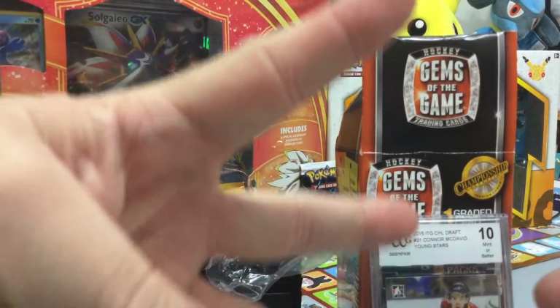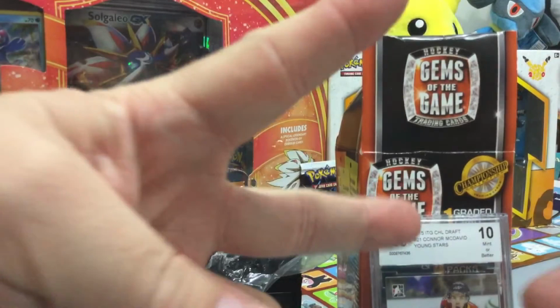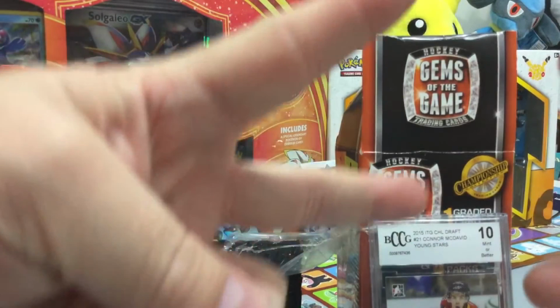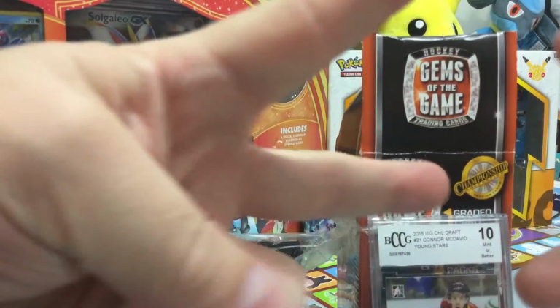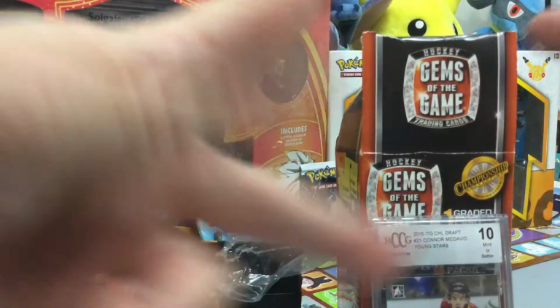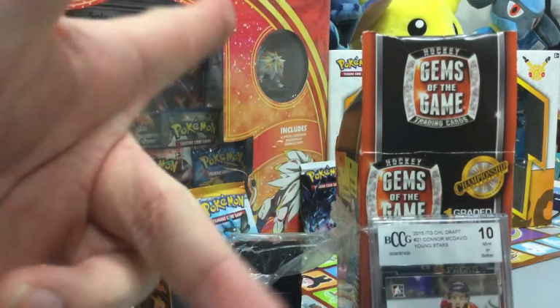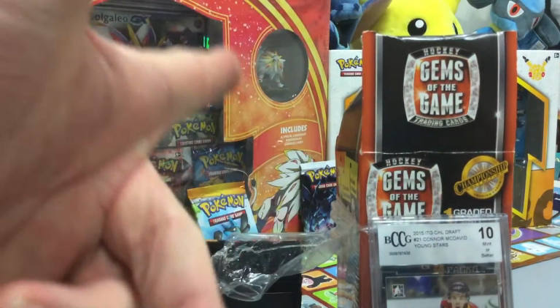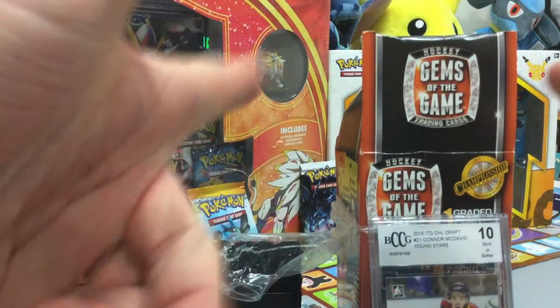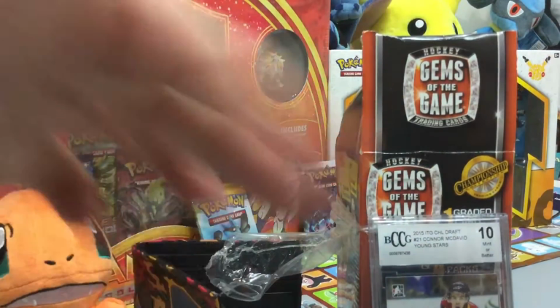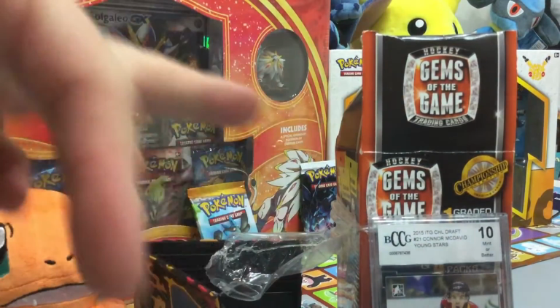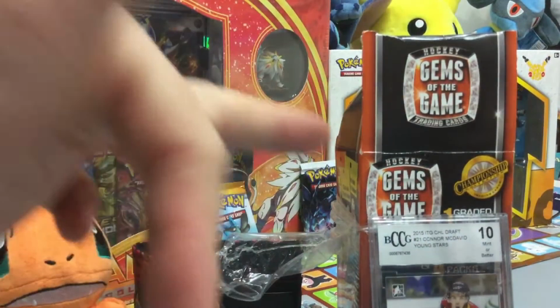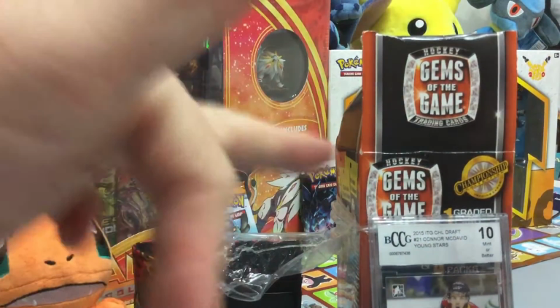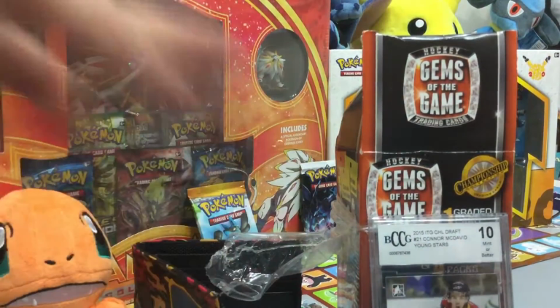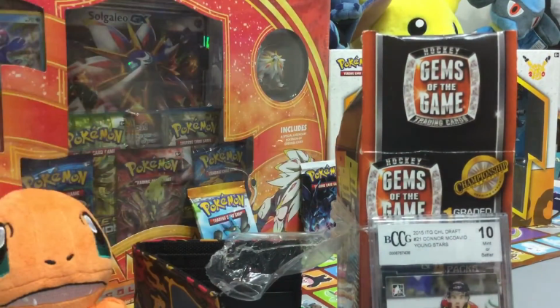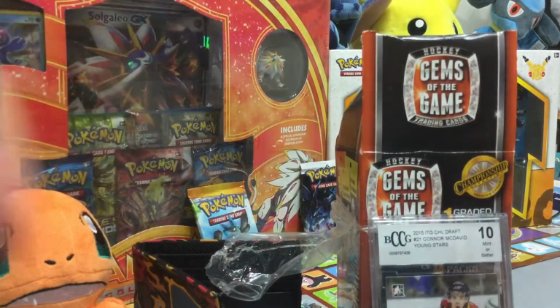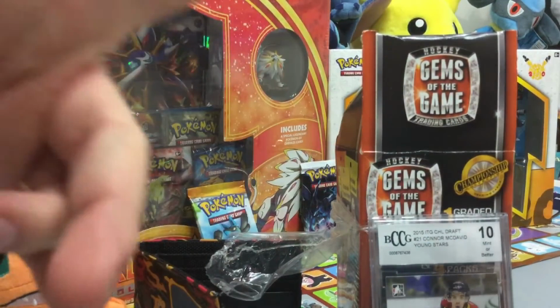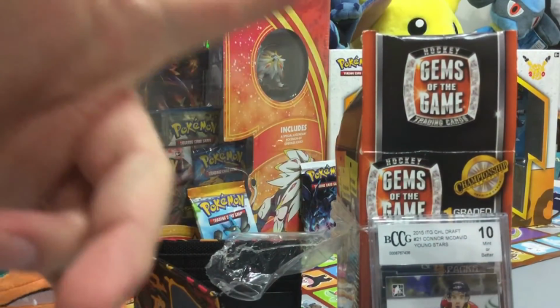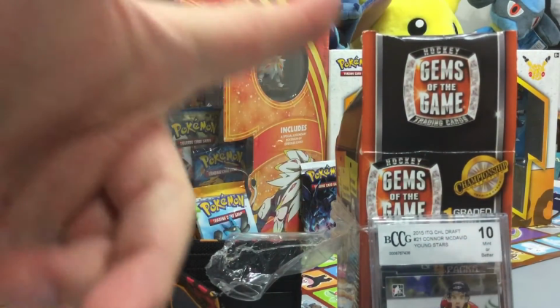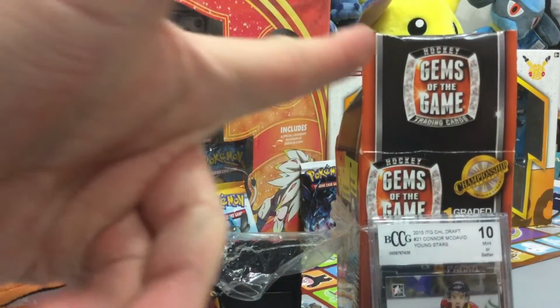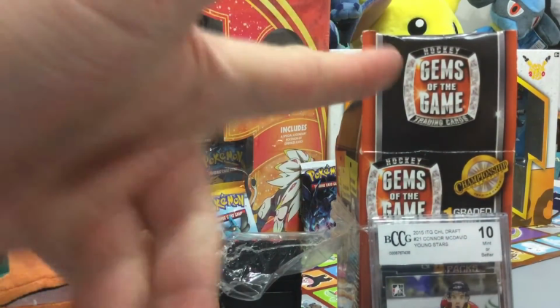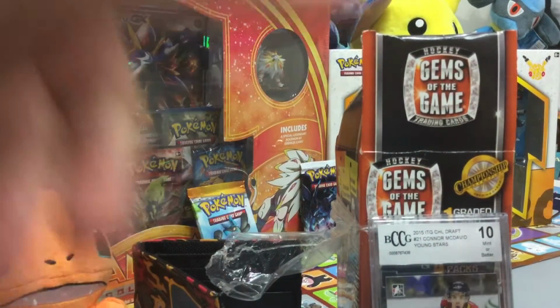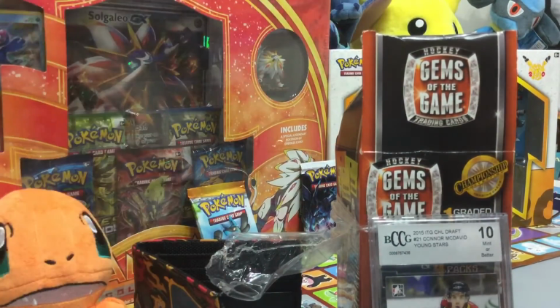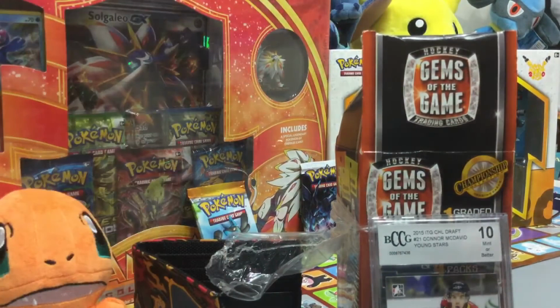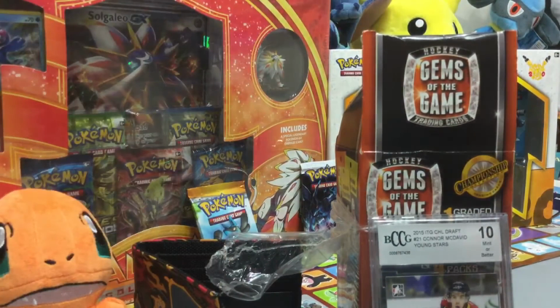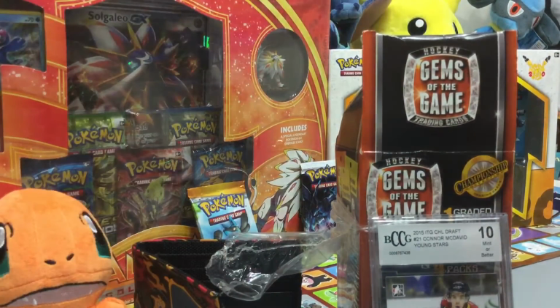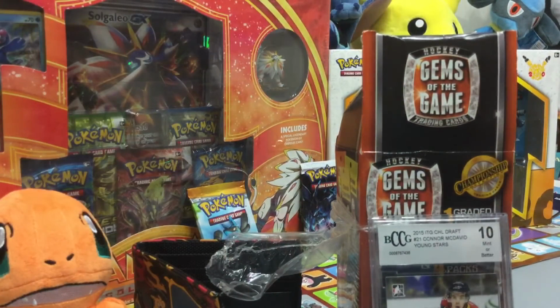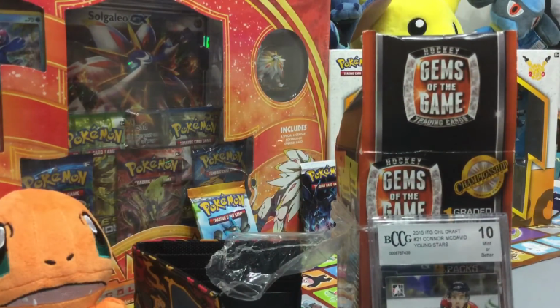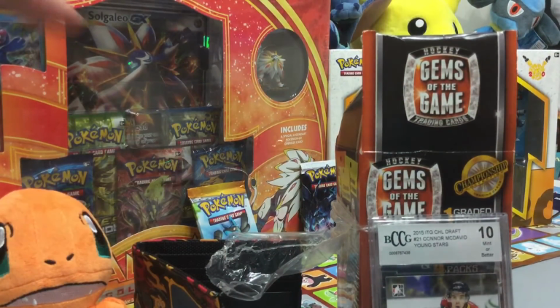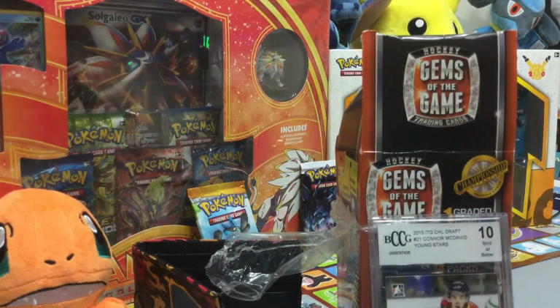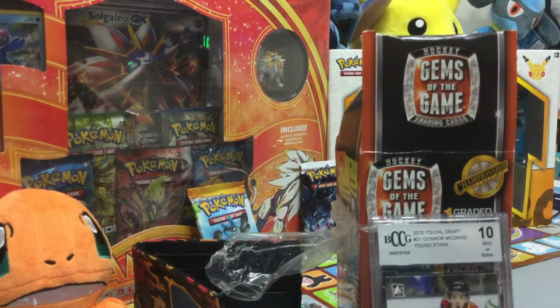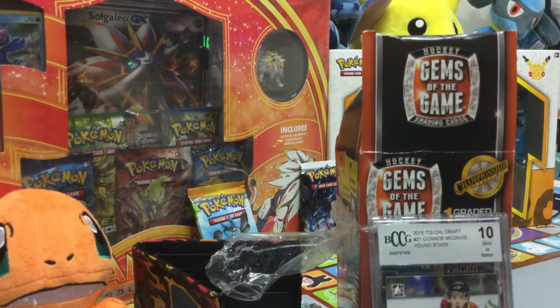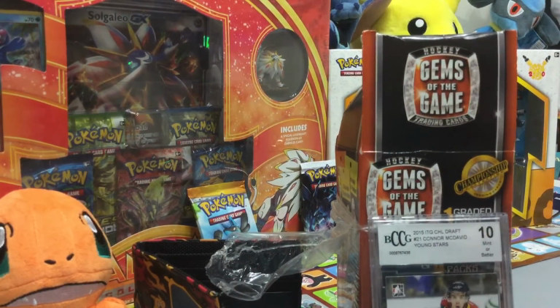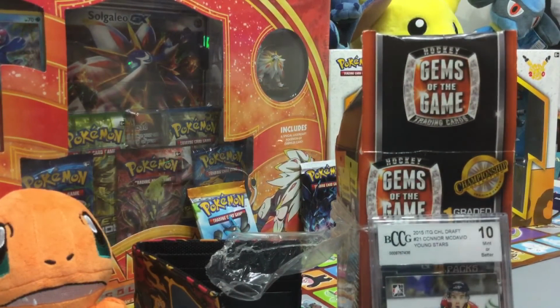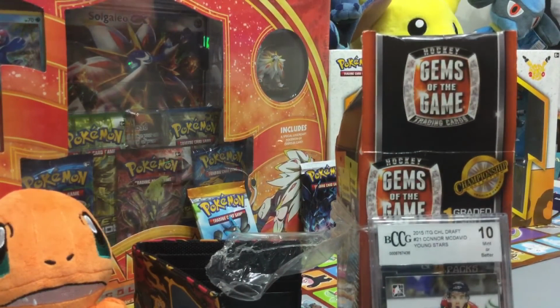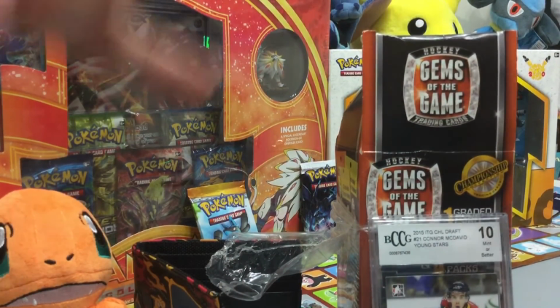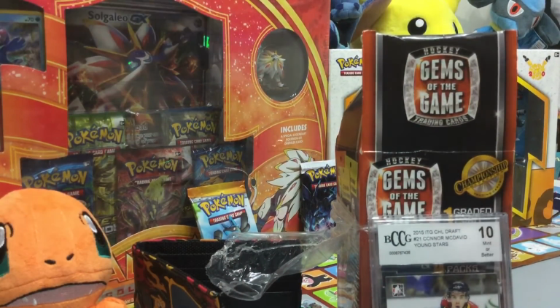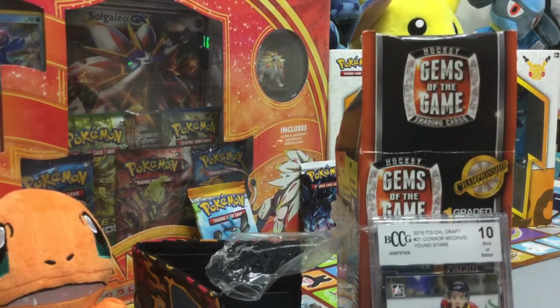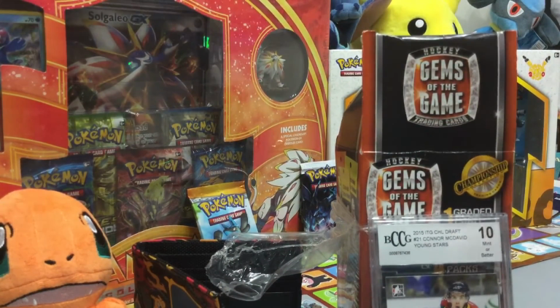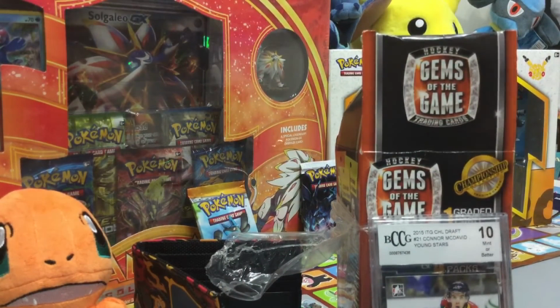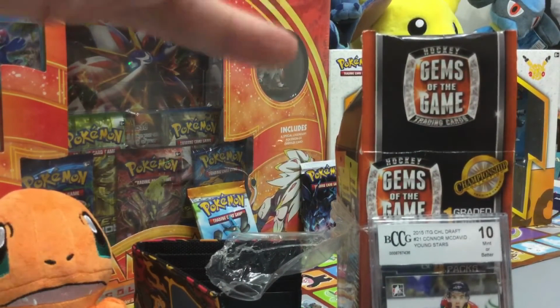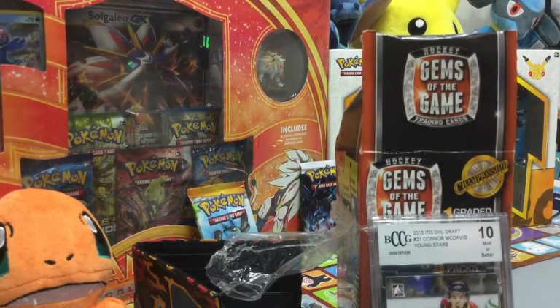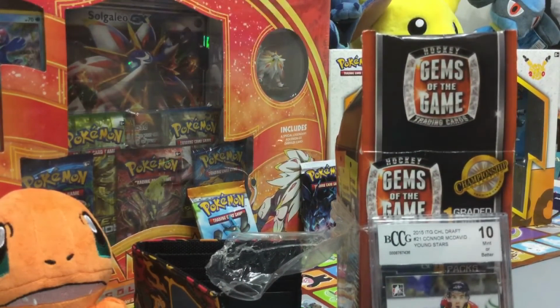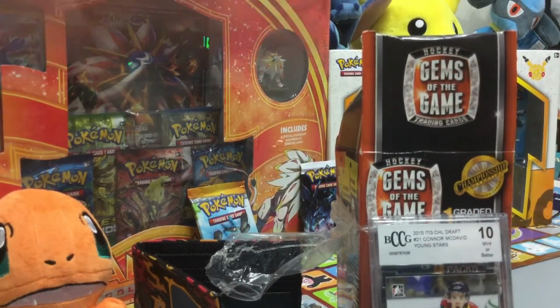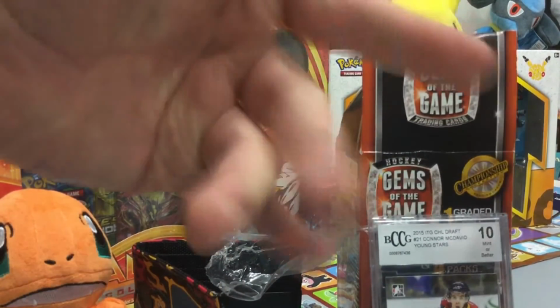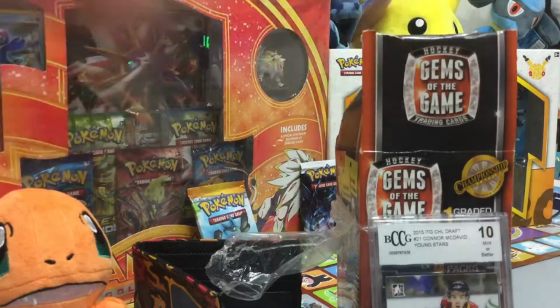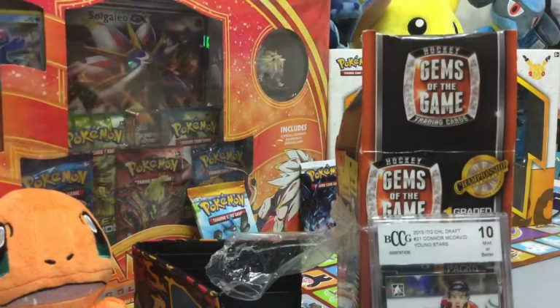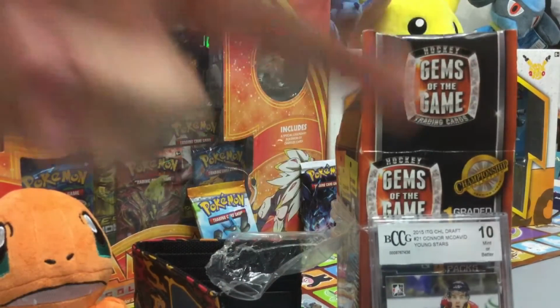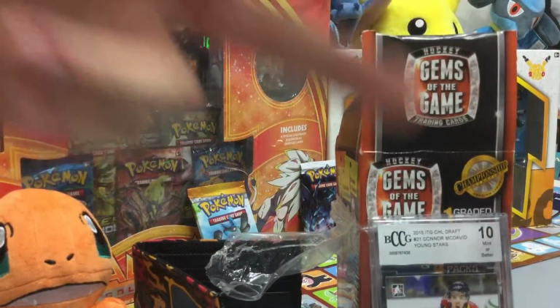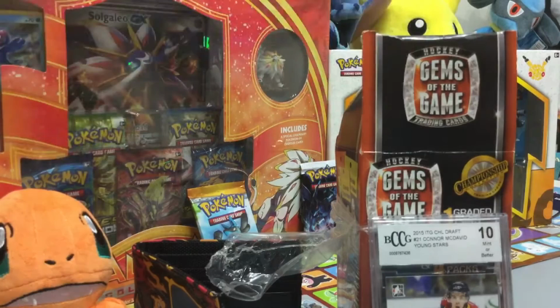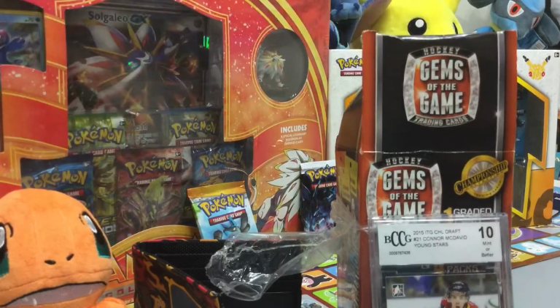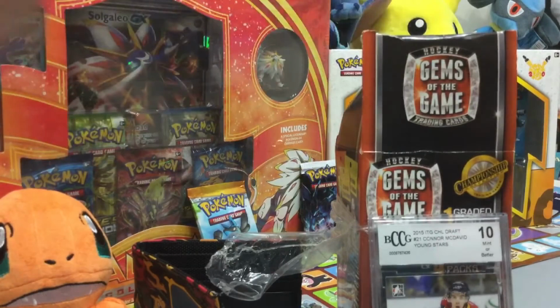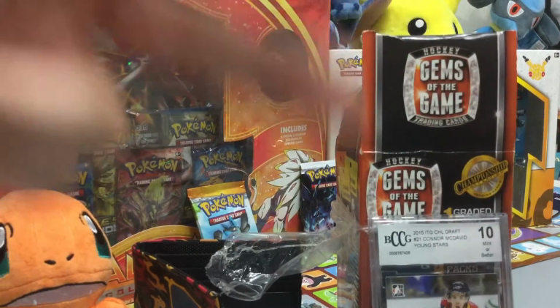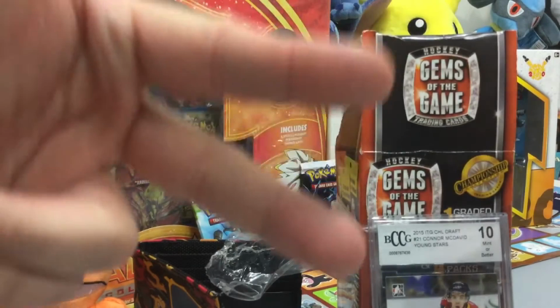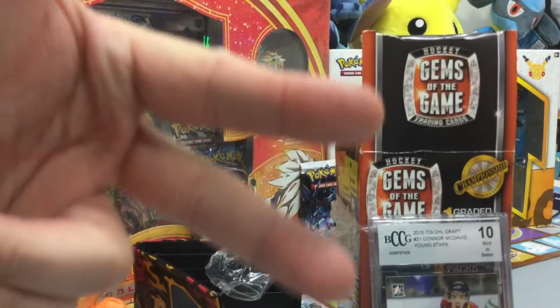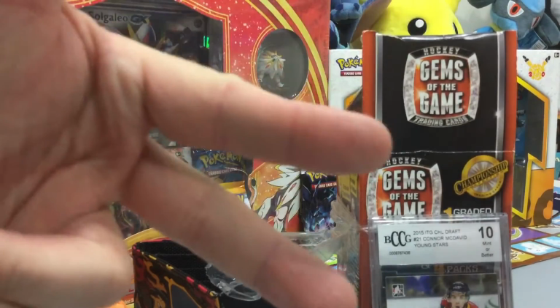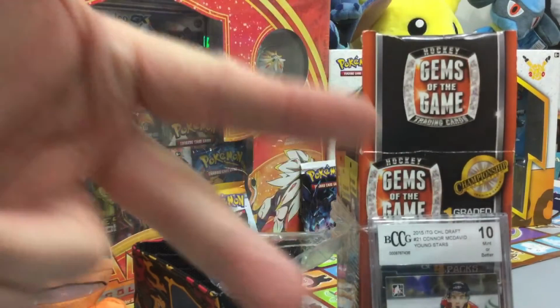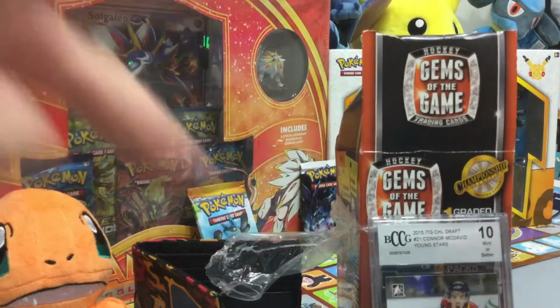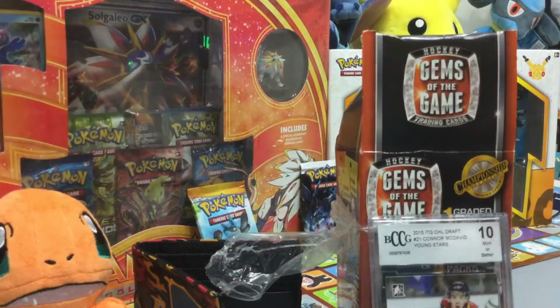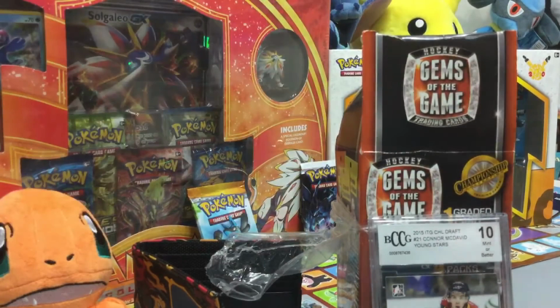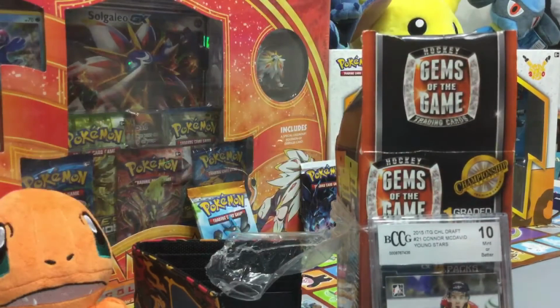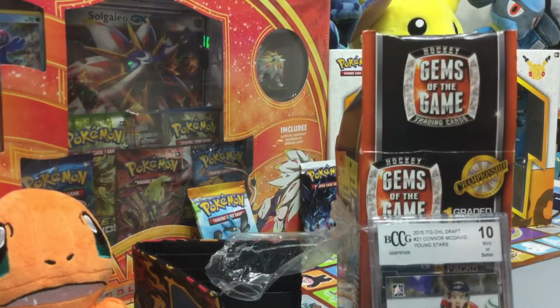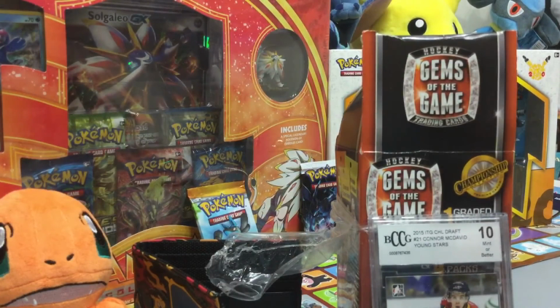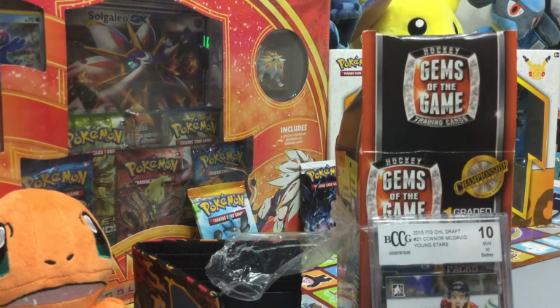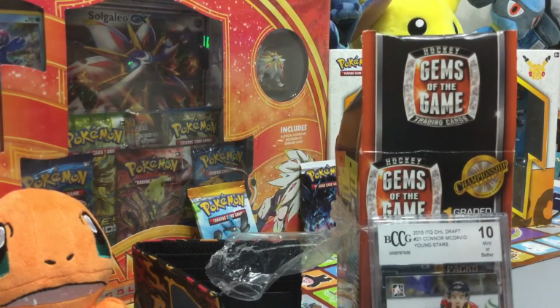Peace out, Pokémon World. Be safe, take care, have a great week. I will see you later. Say bye-bye, Charmander.